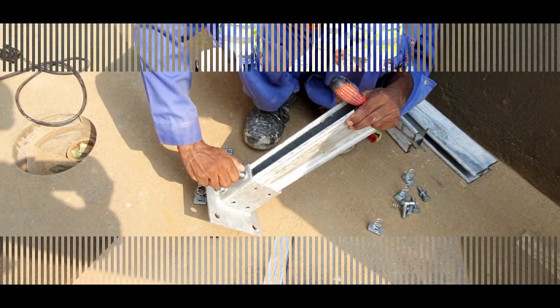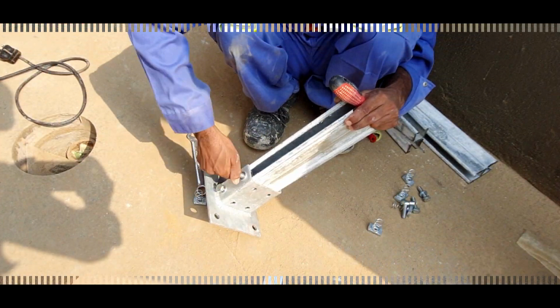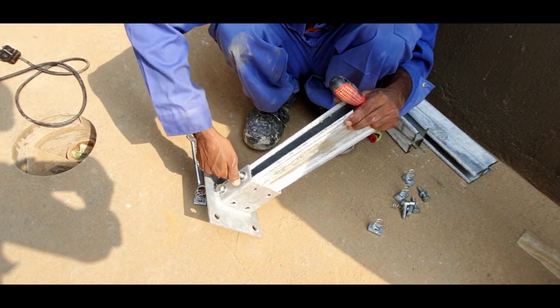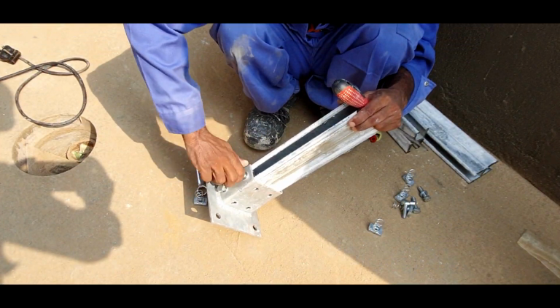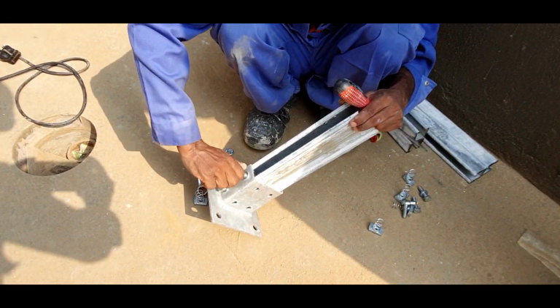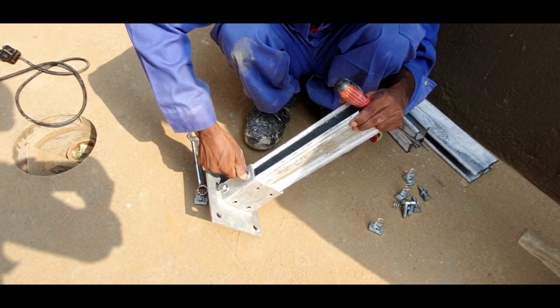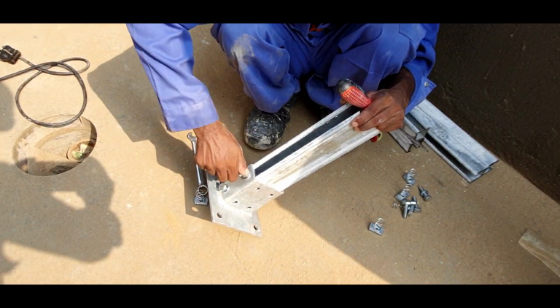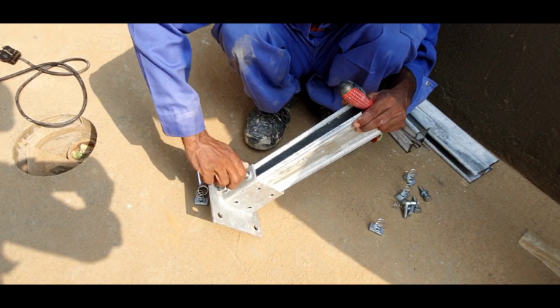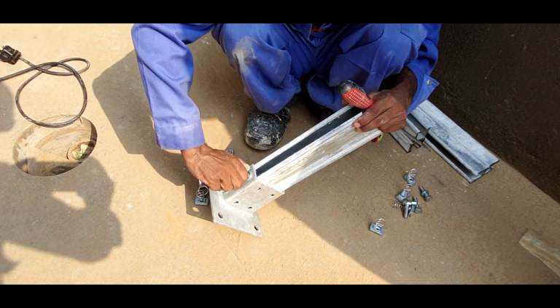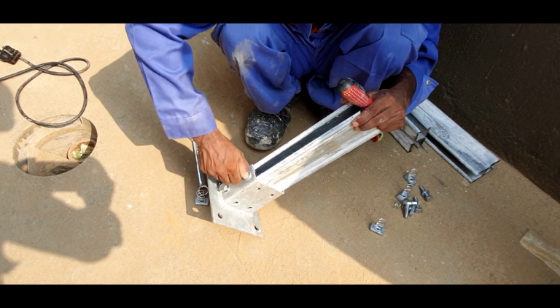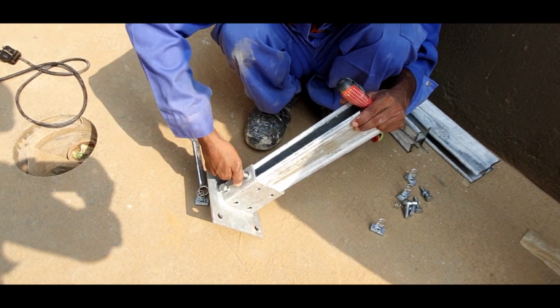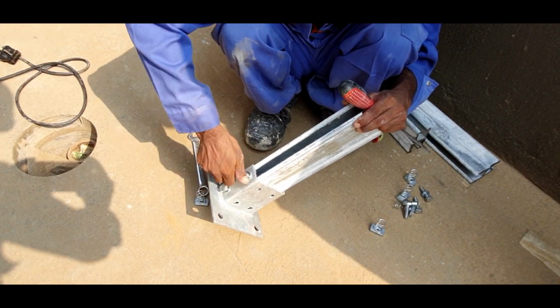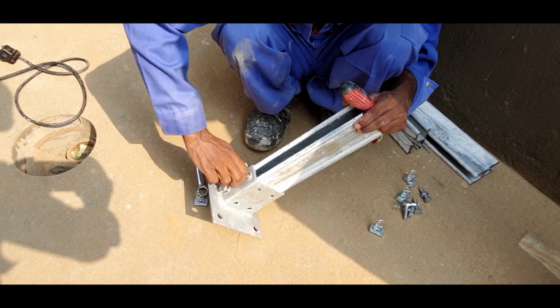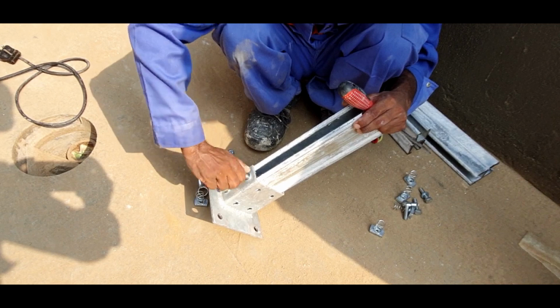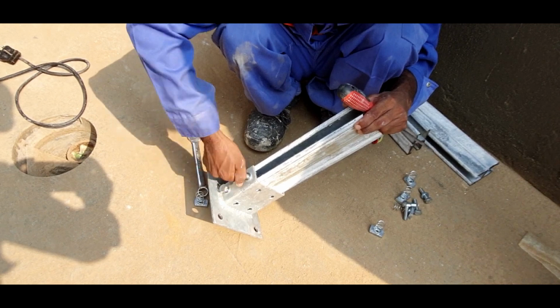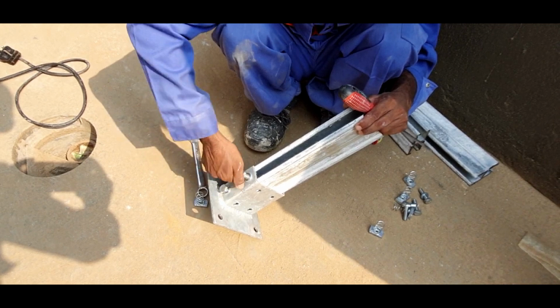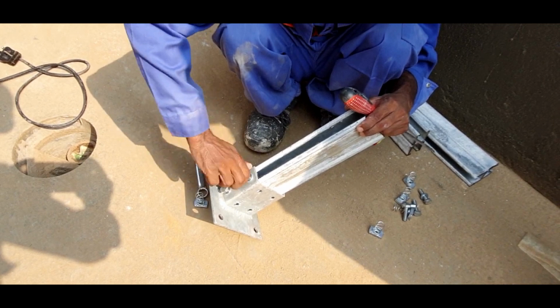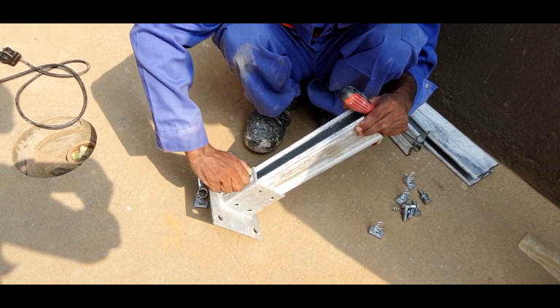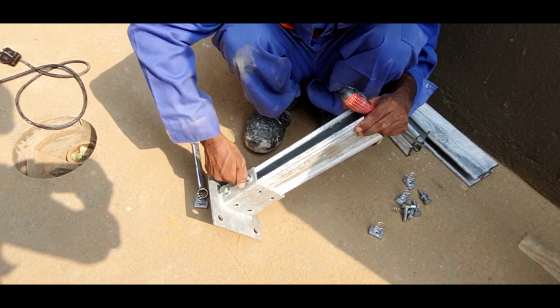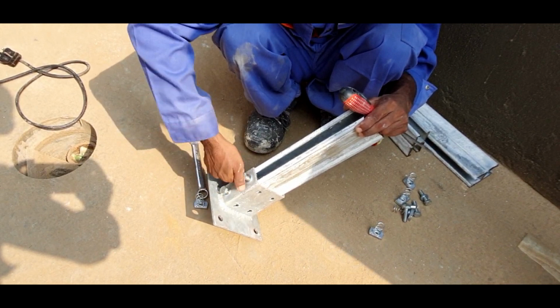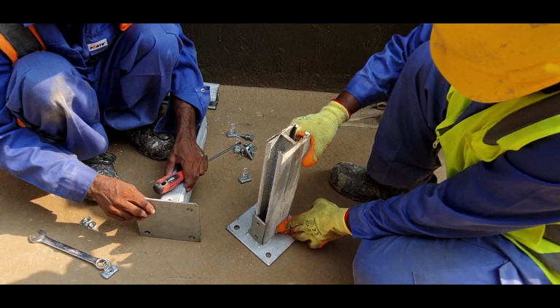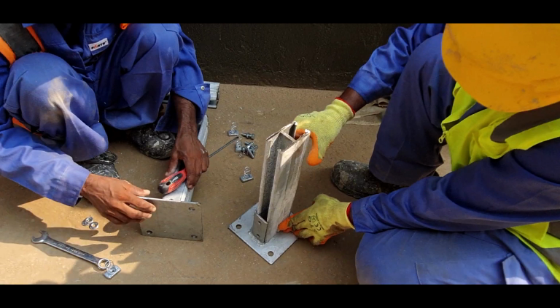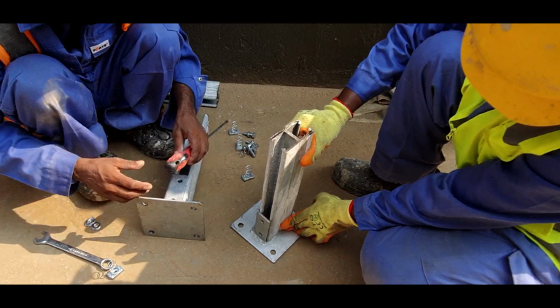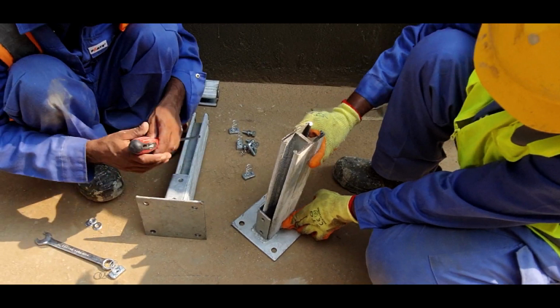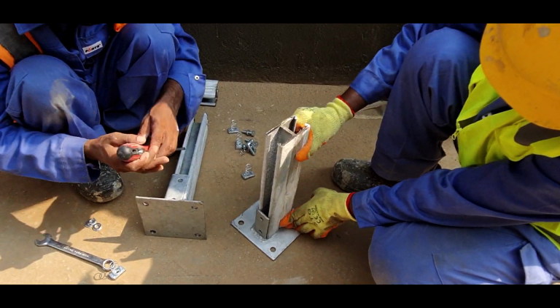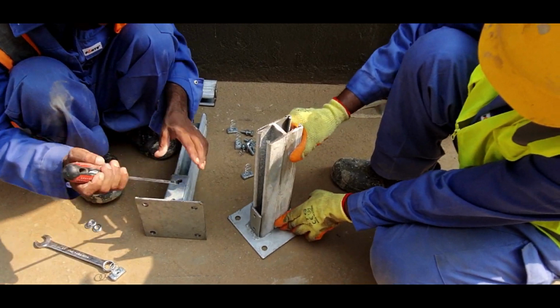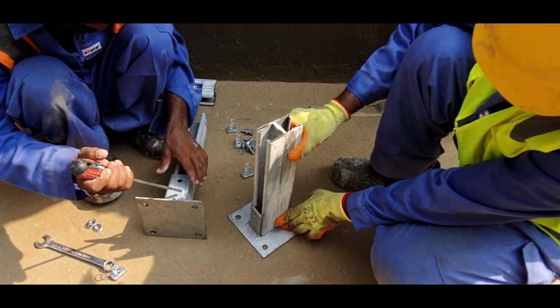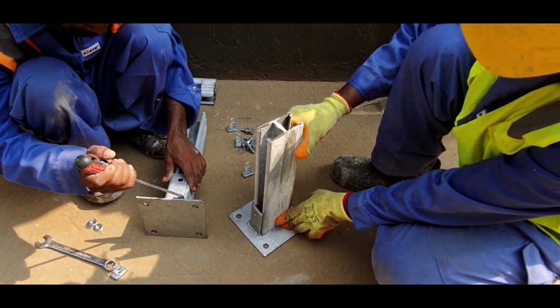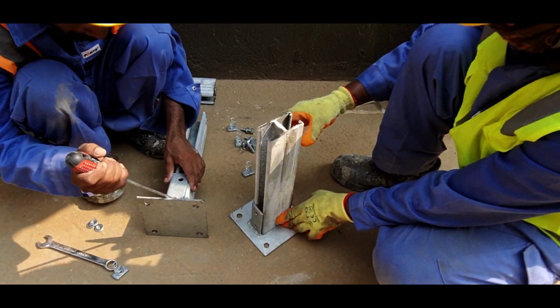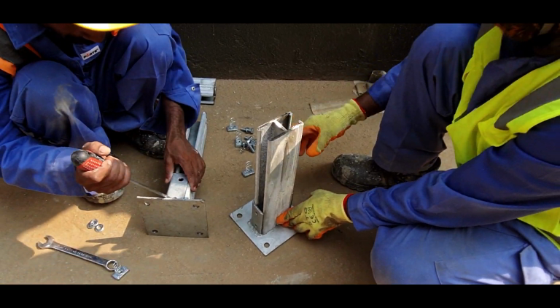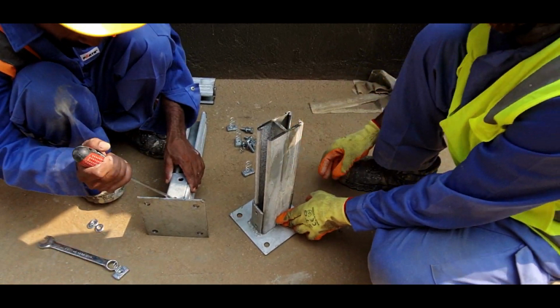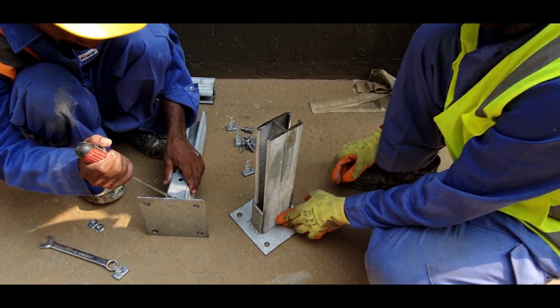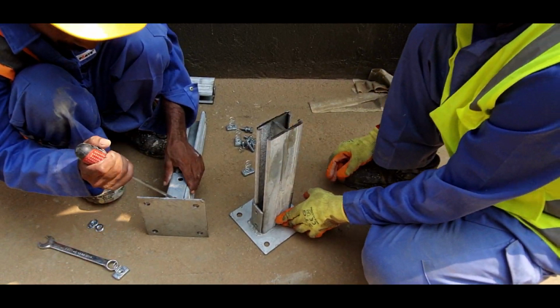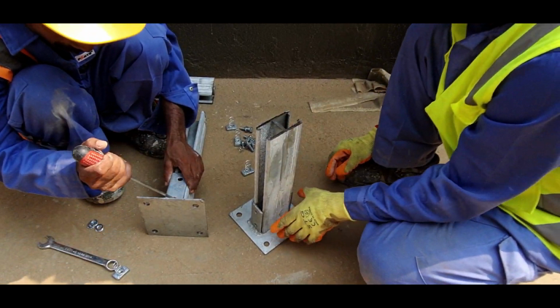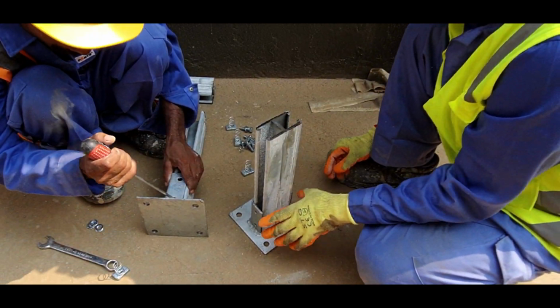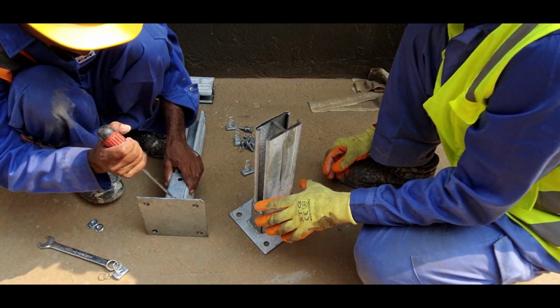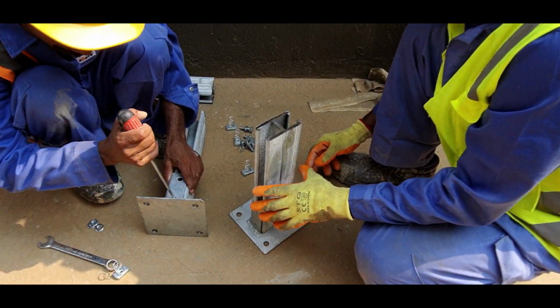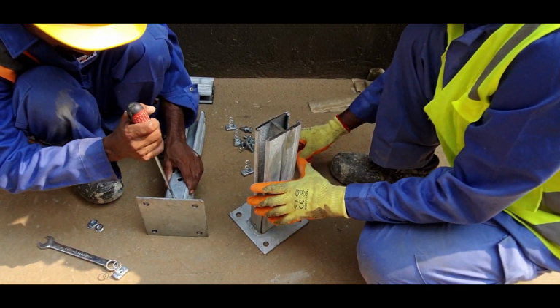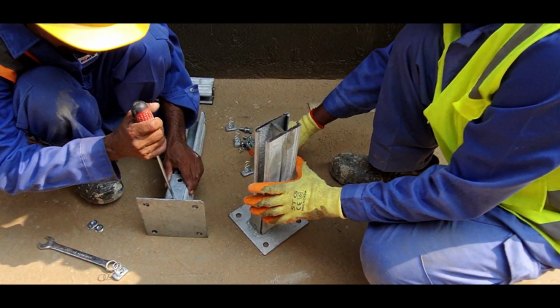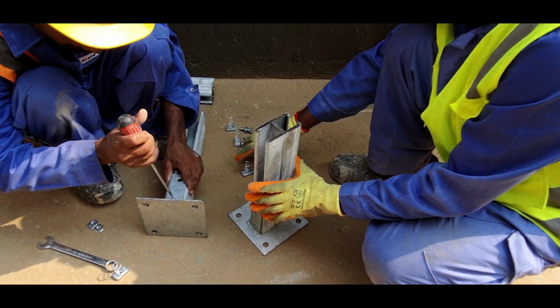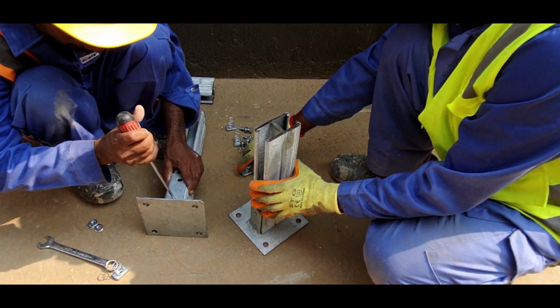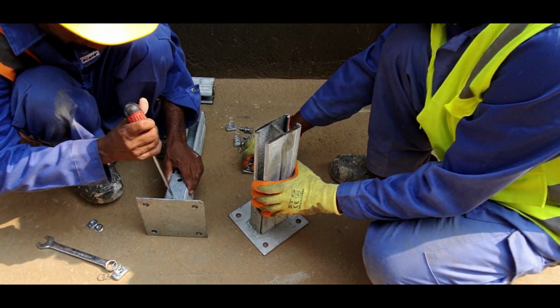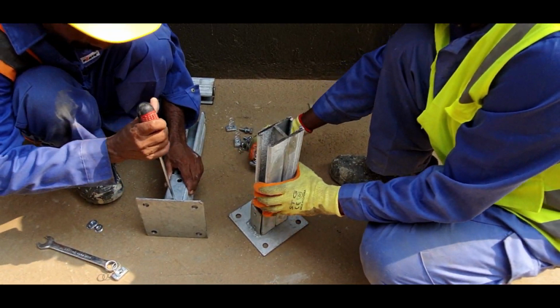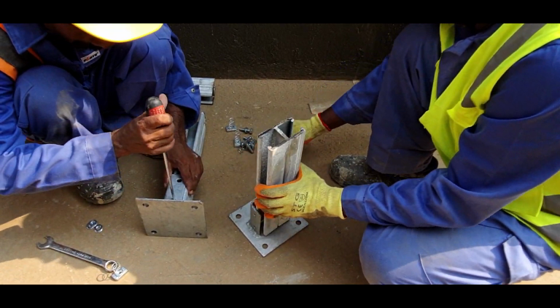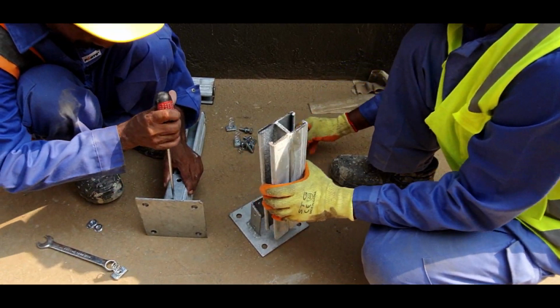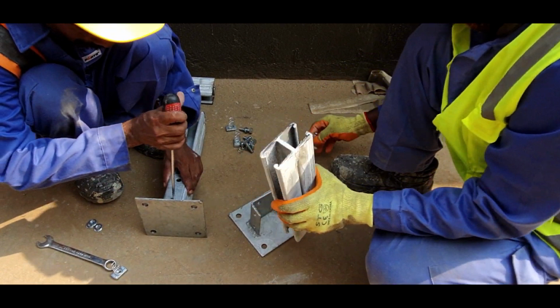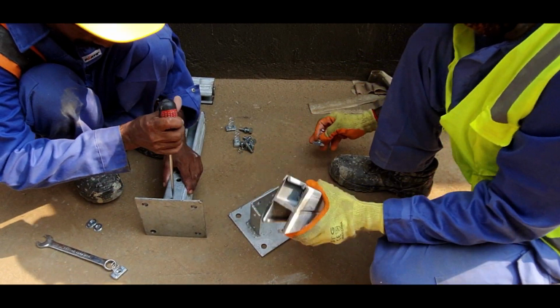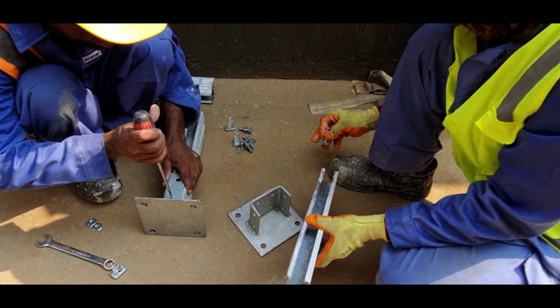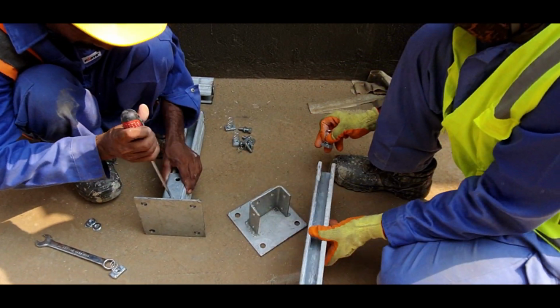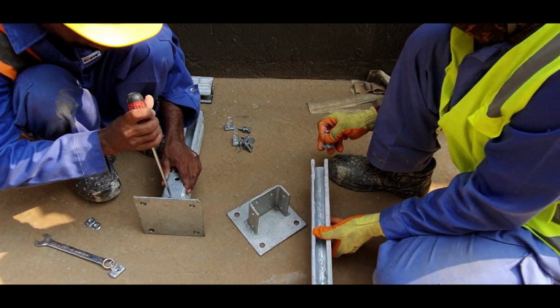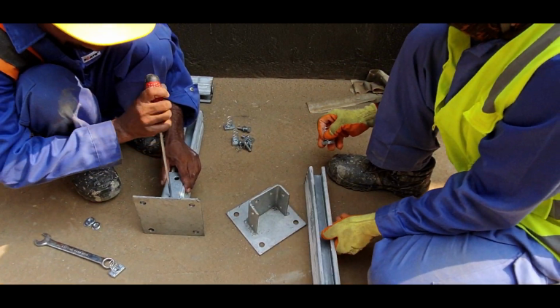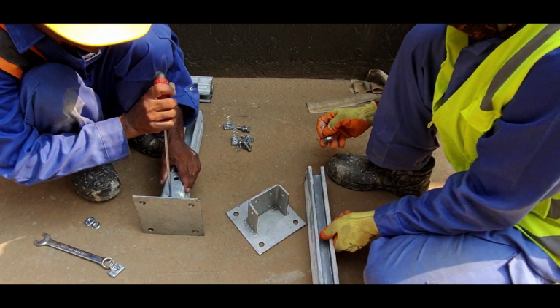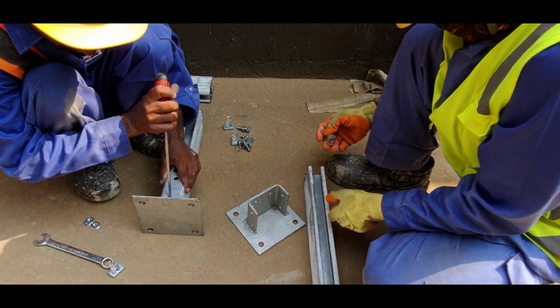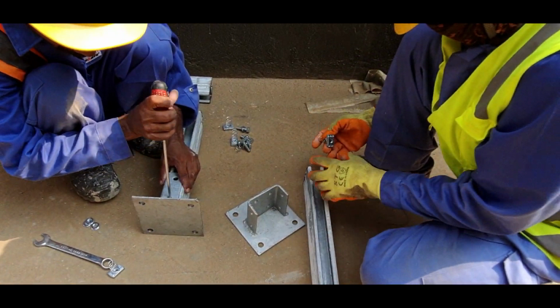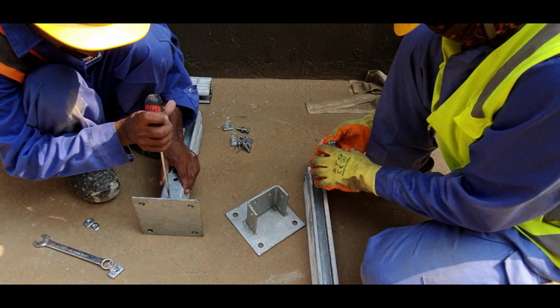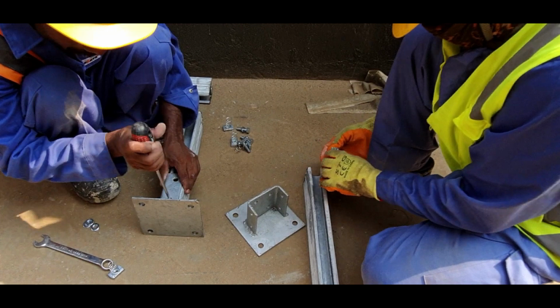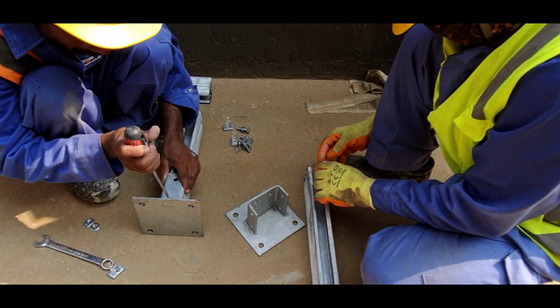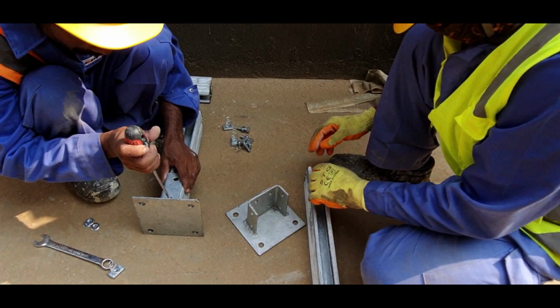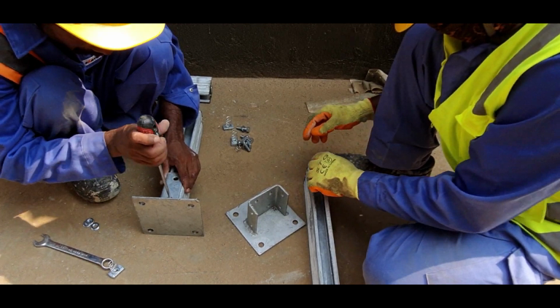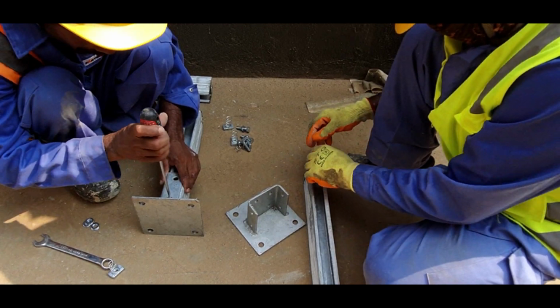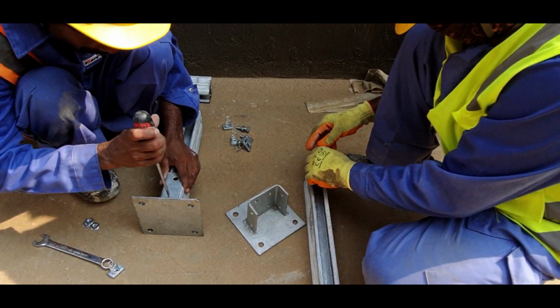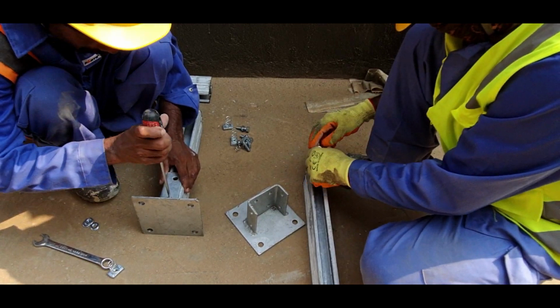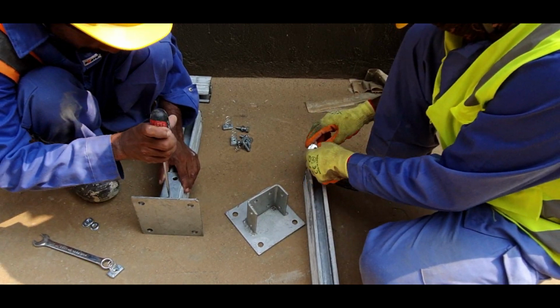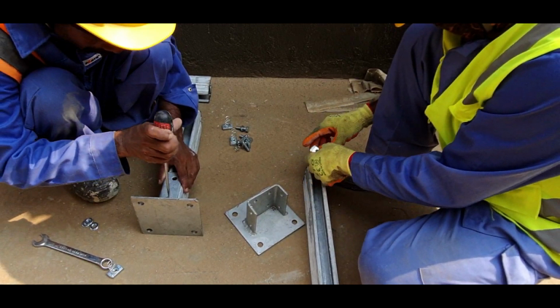Once the channels are fabricated, spring nuts are inserted into the channel to fix the base posts and horizontal layers of channel.